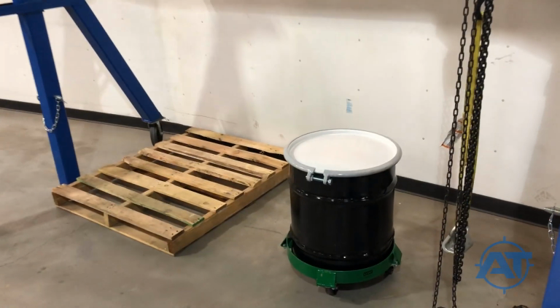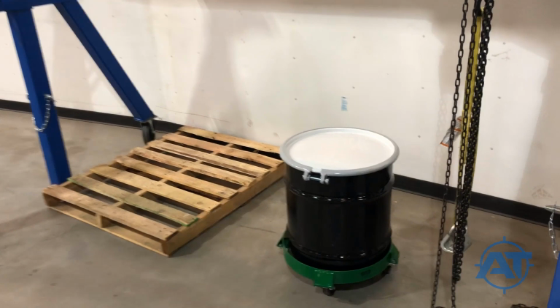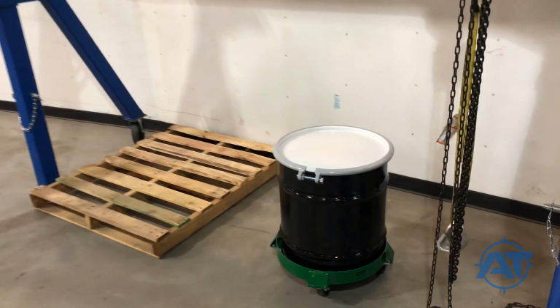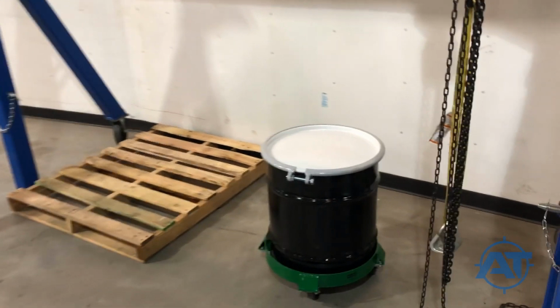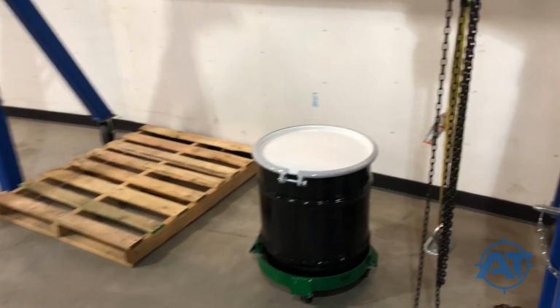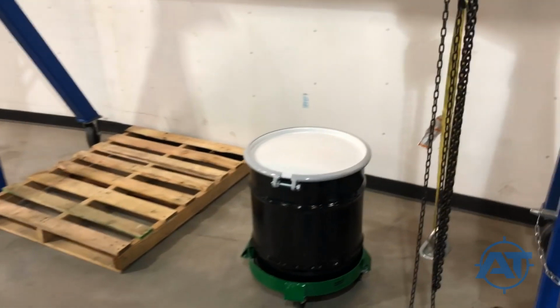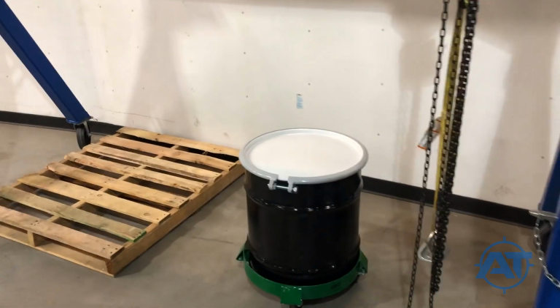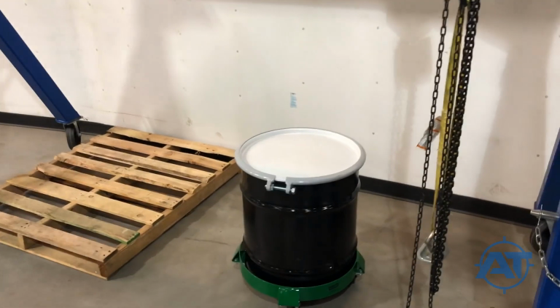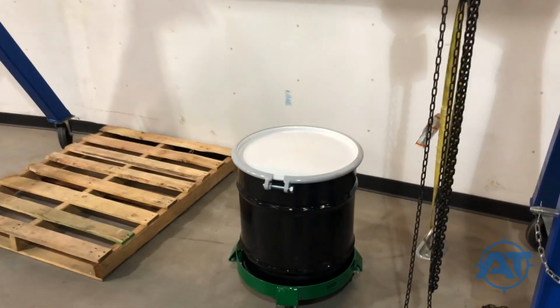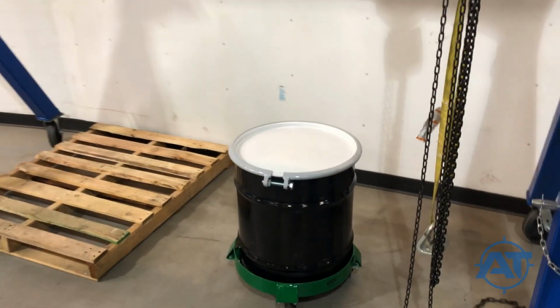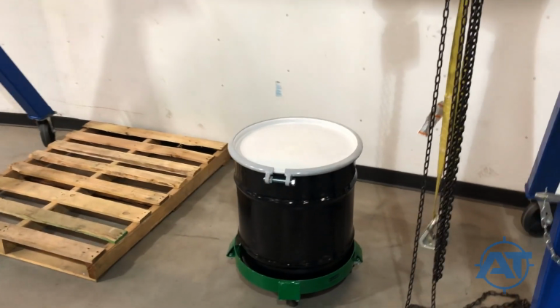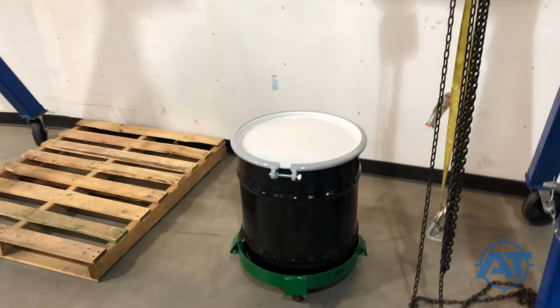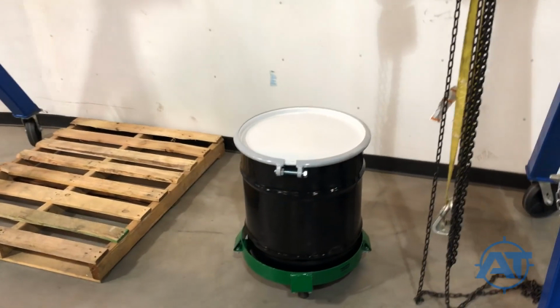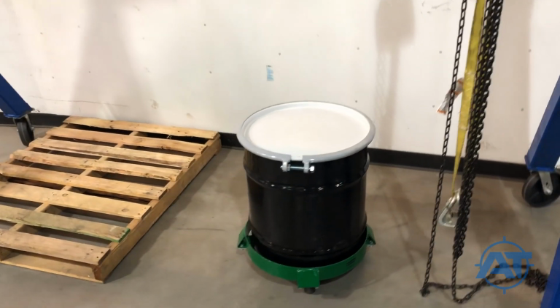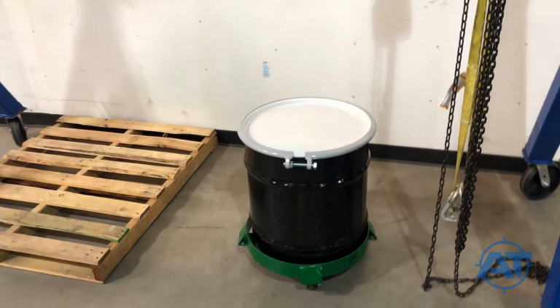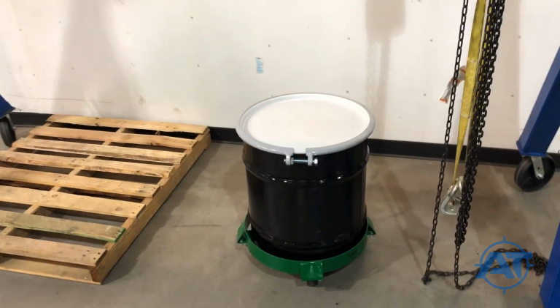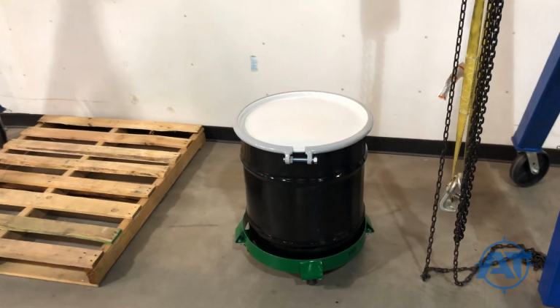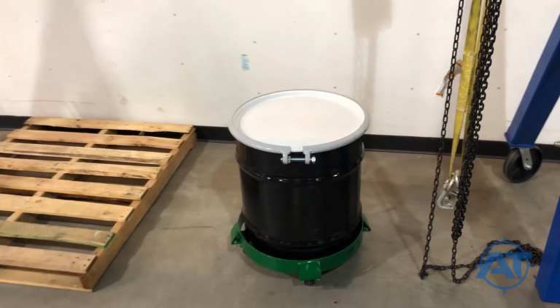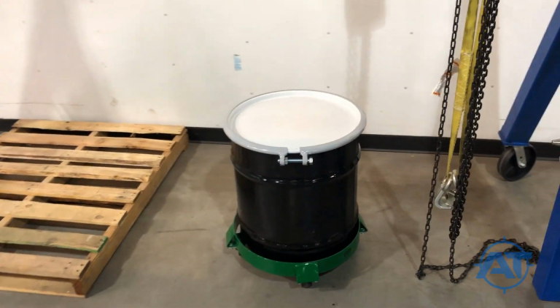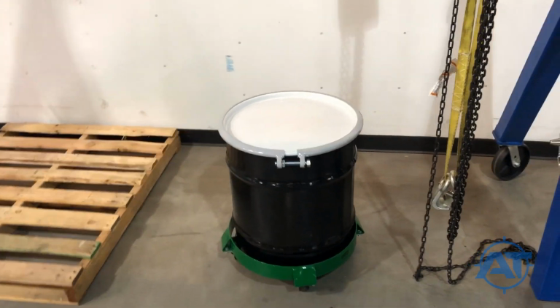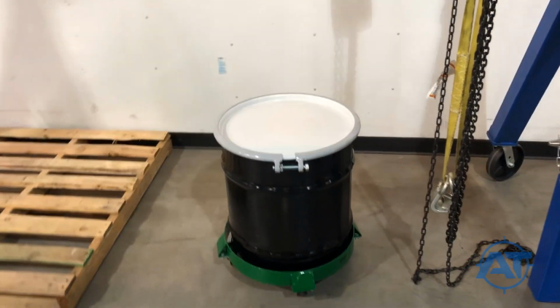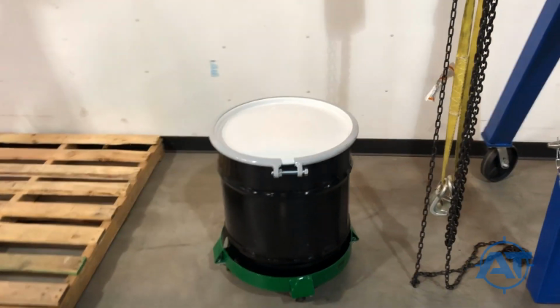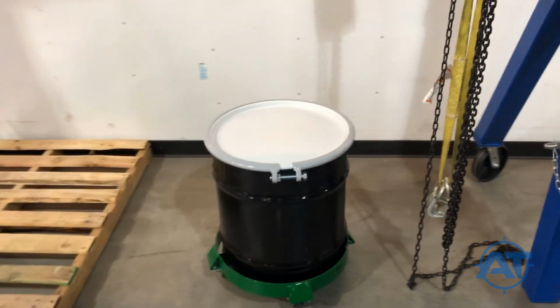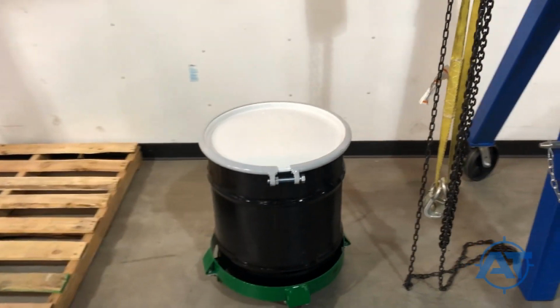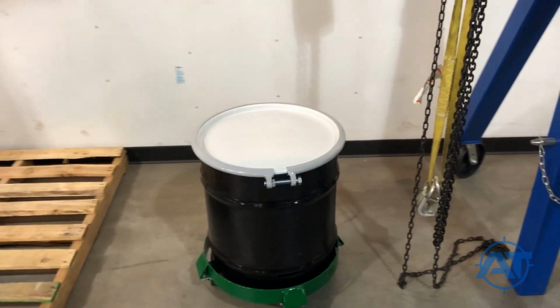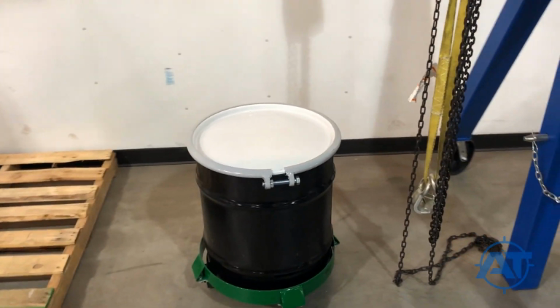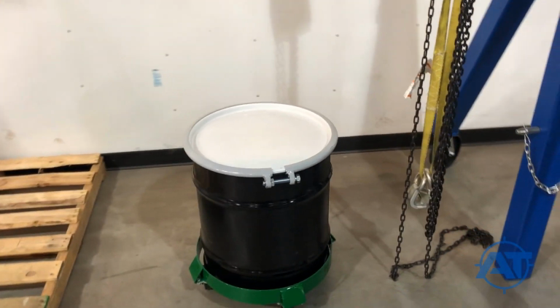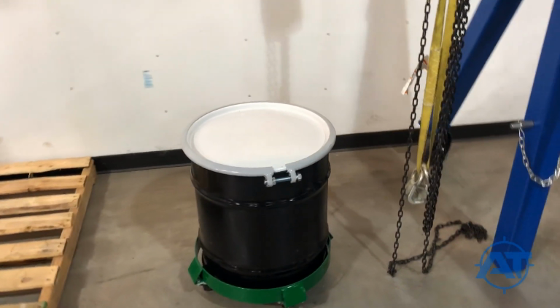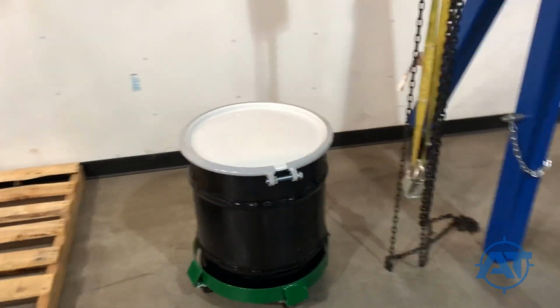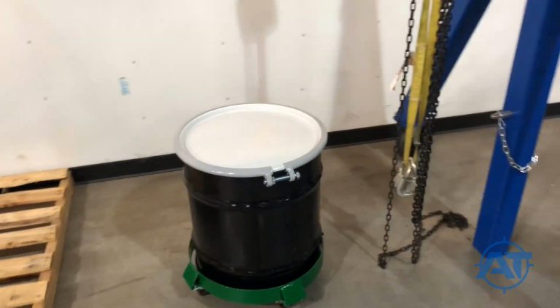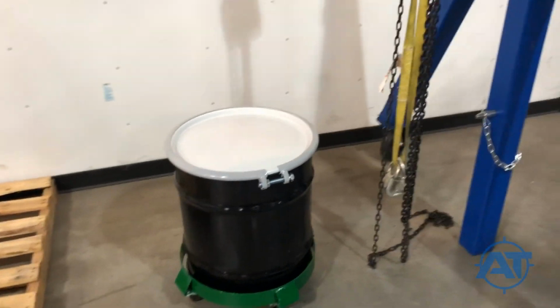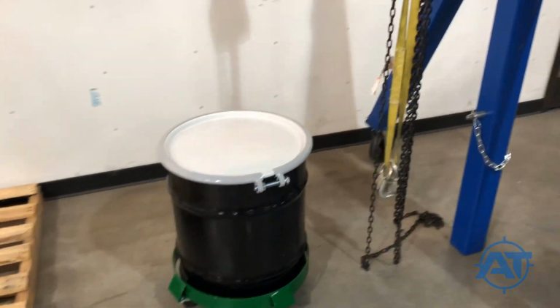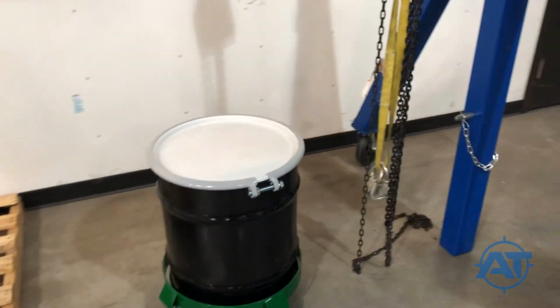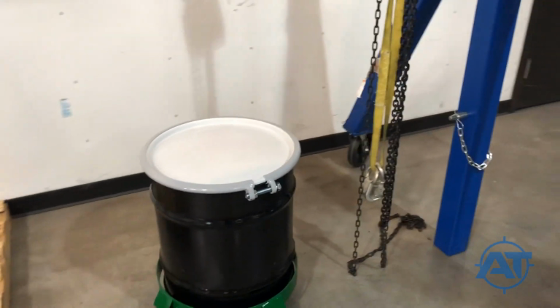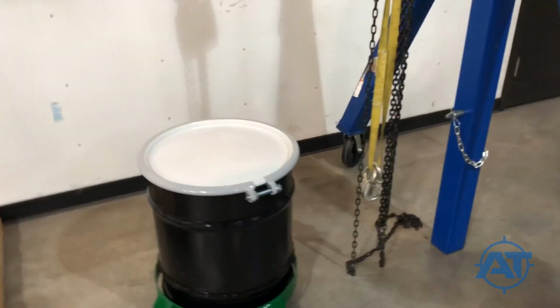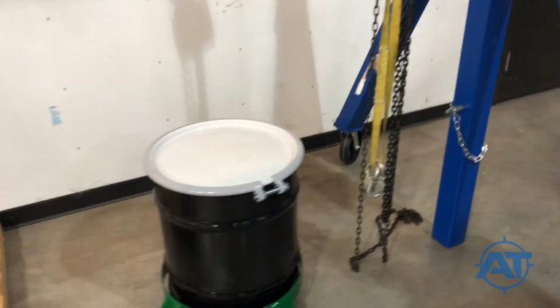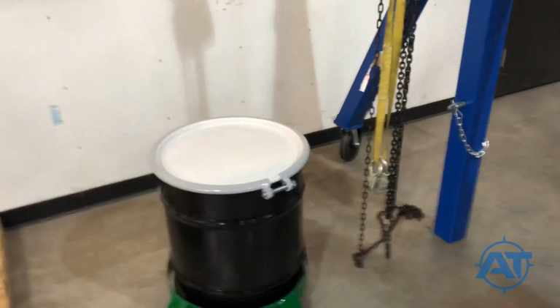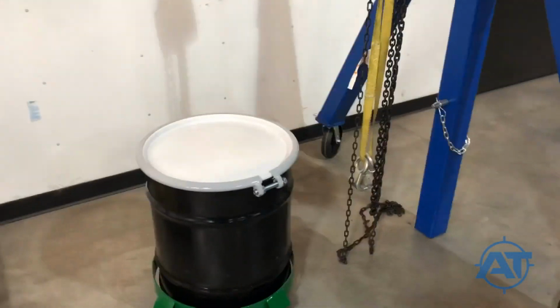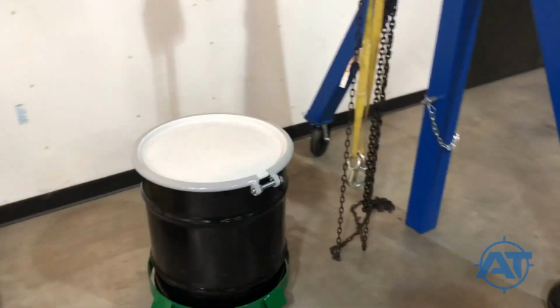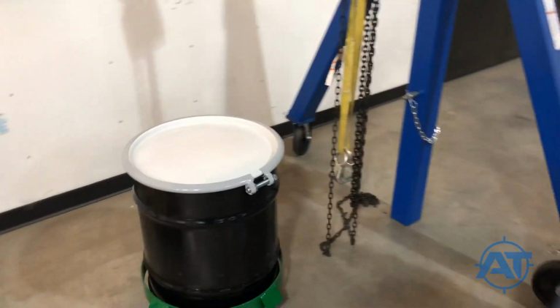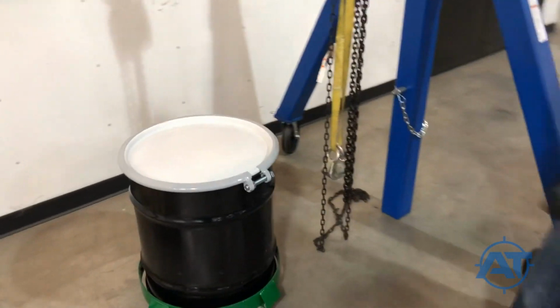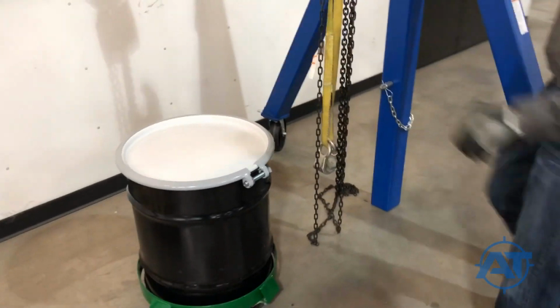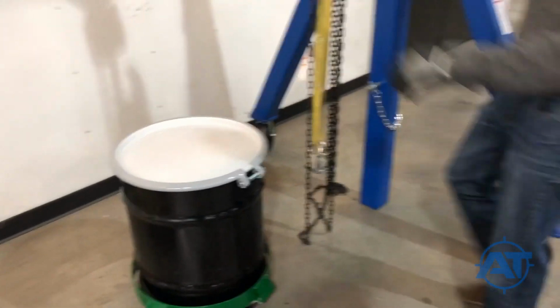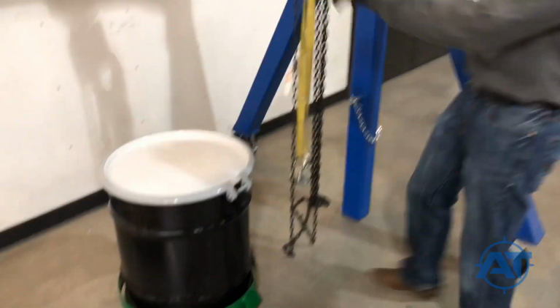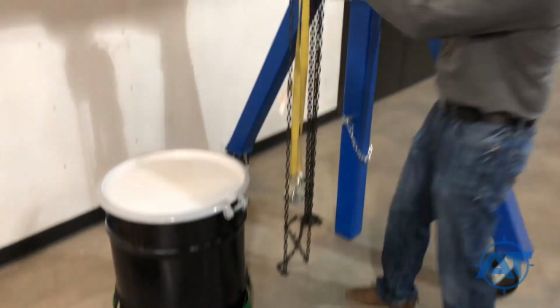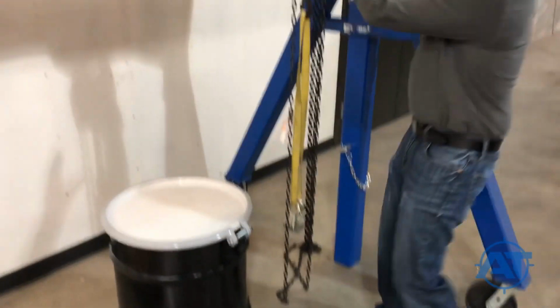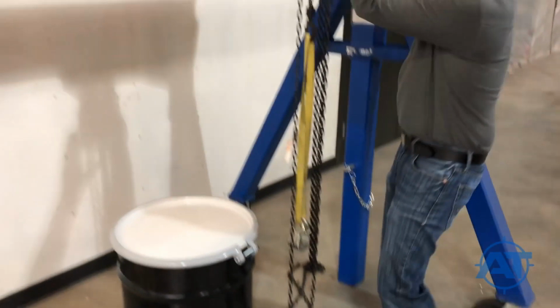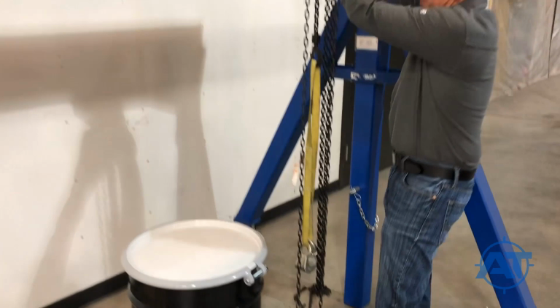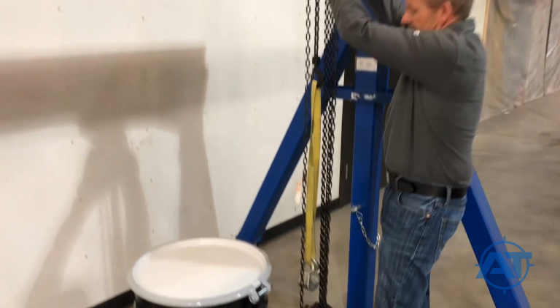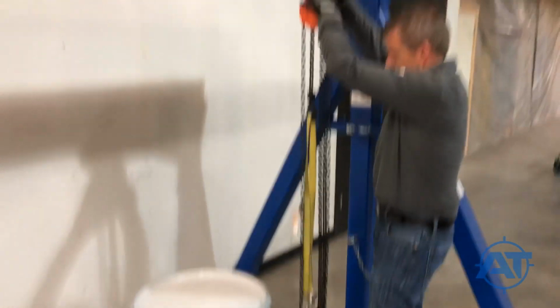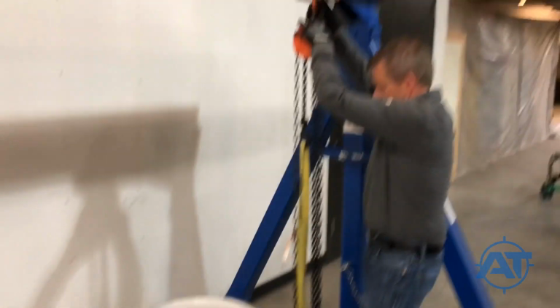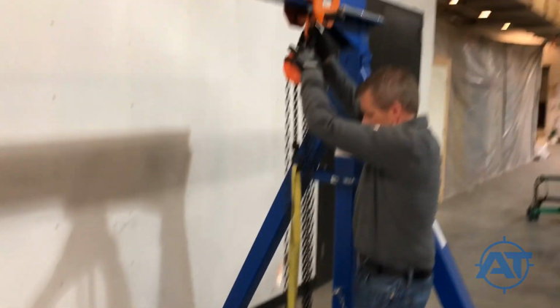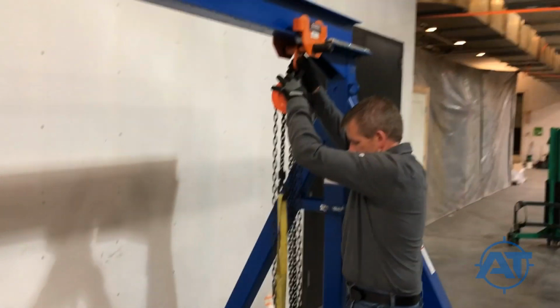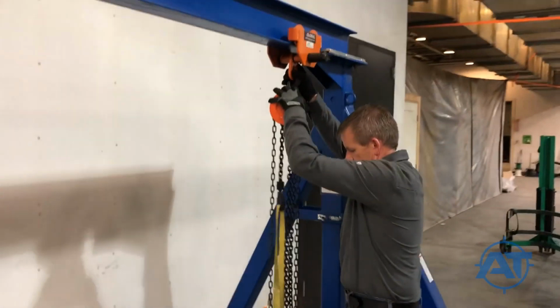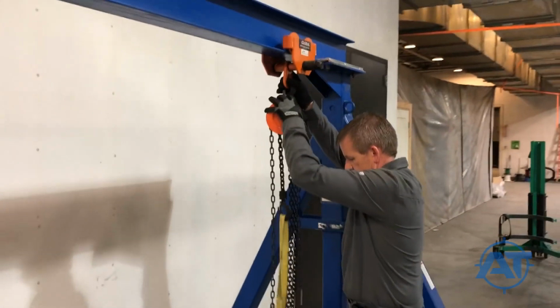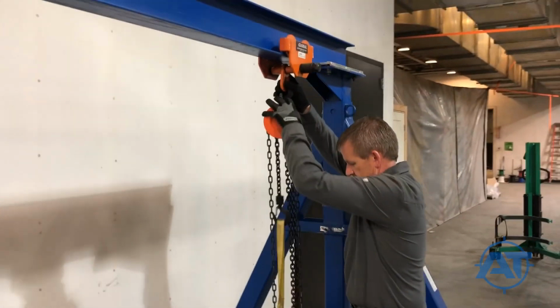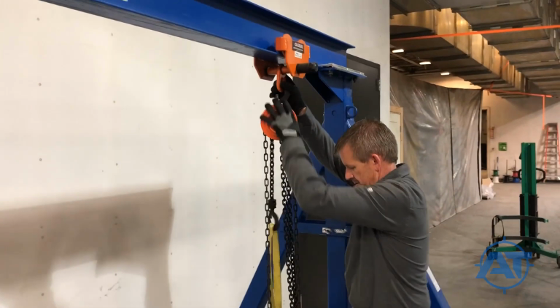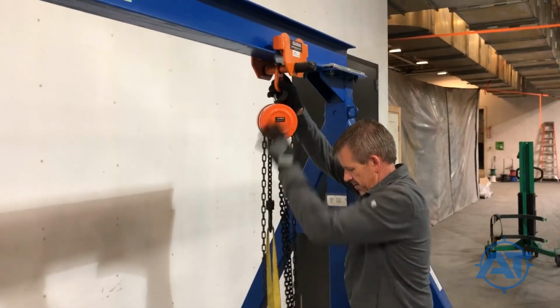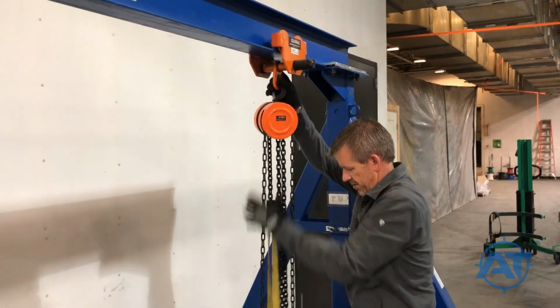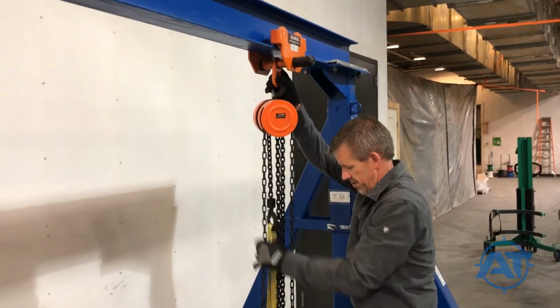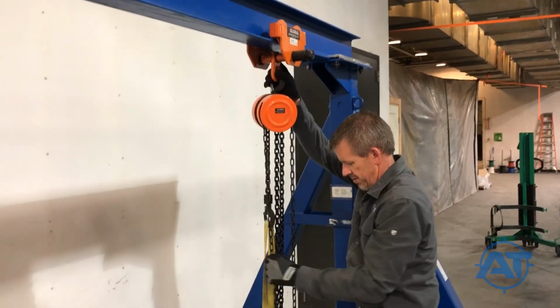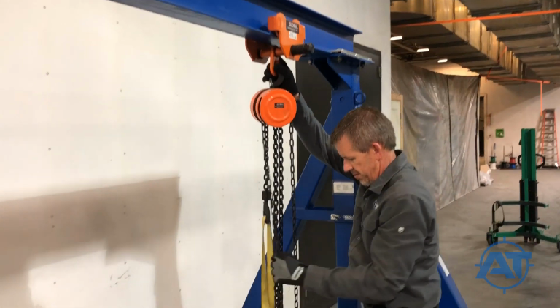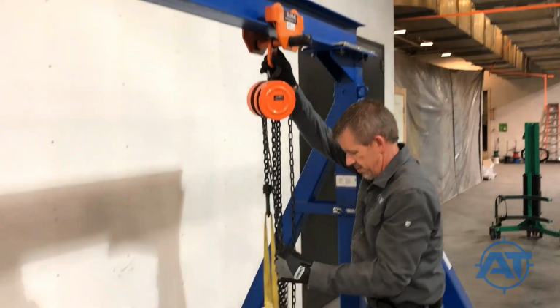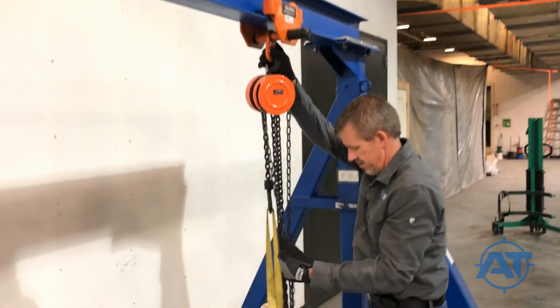Position the drum on its dolly beneath the gantry crane and position the trolley of the gantry crane directly over the drum.